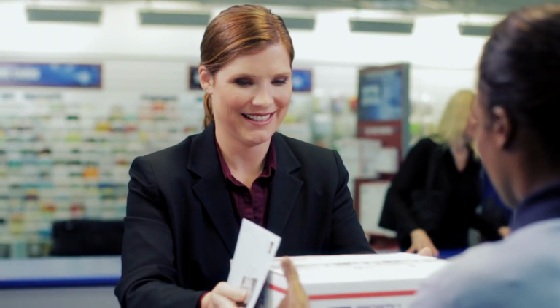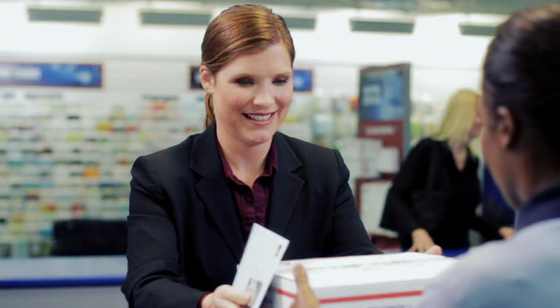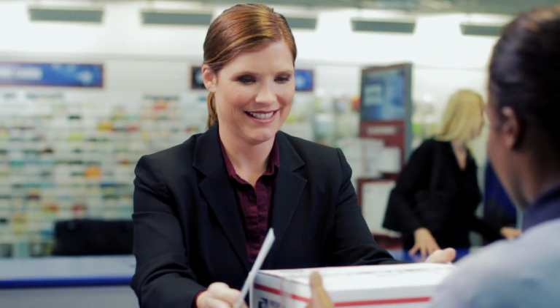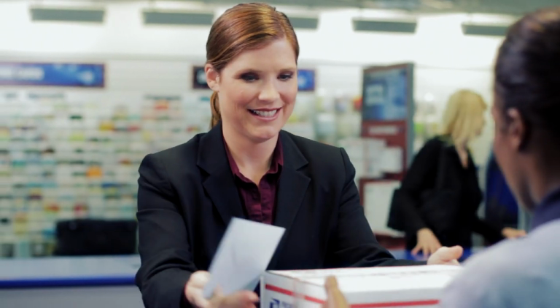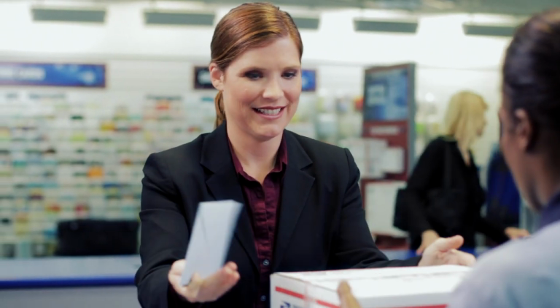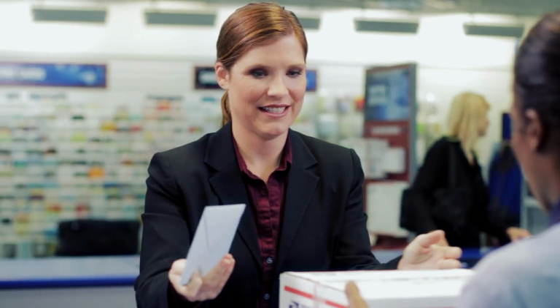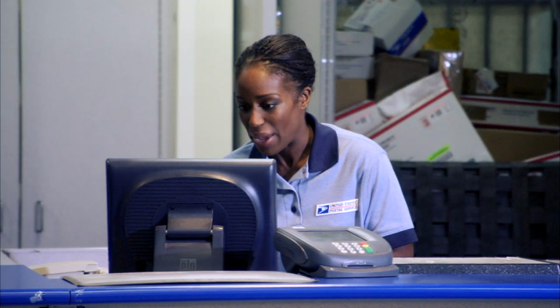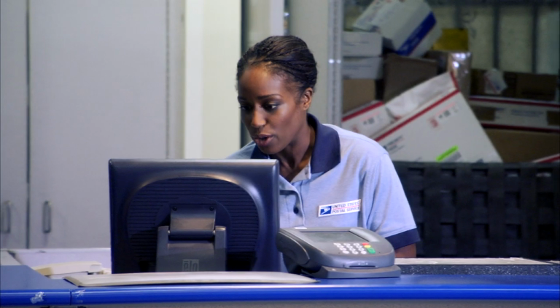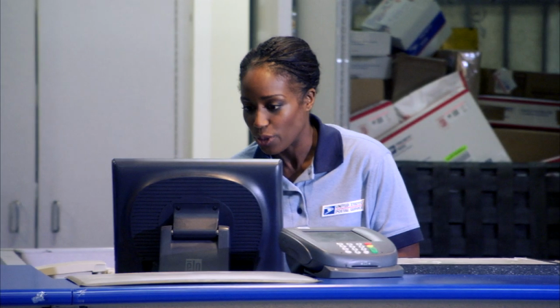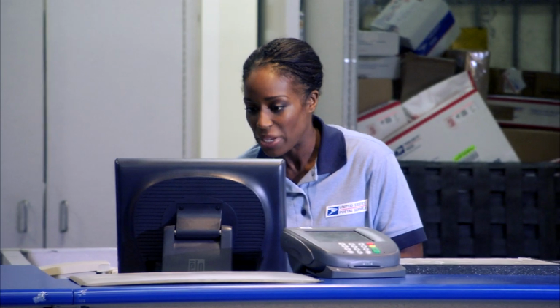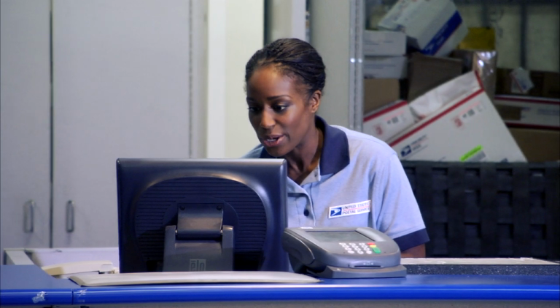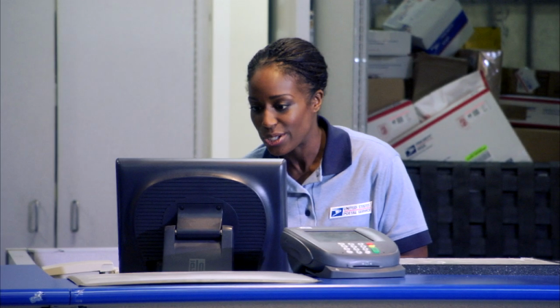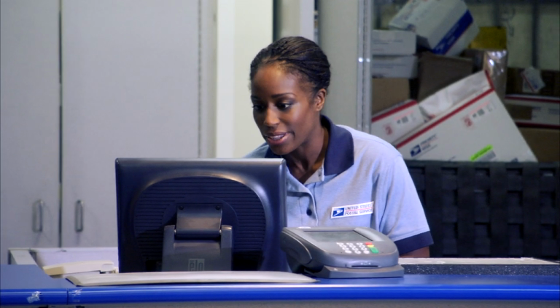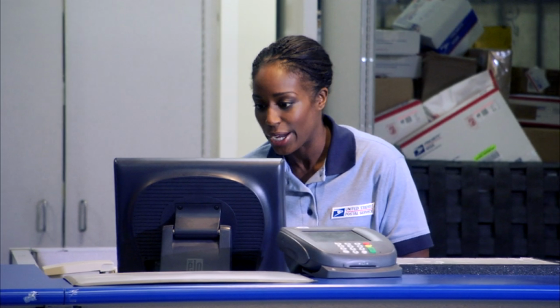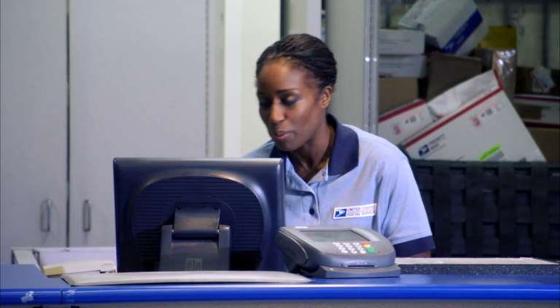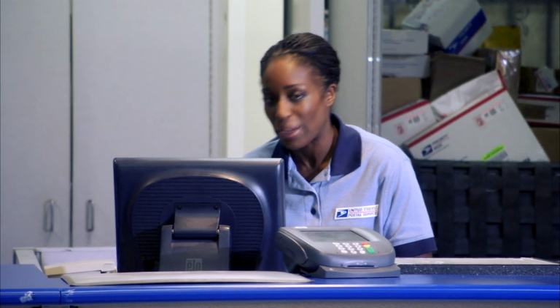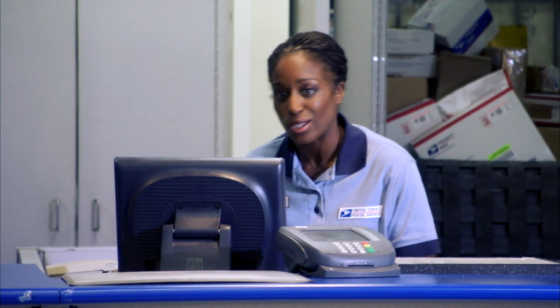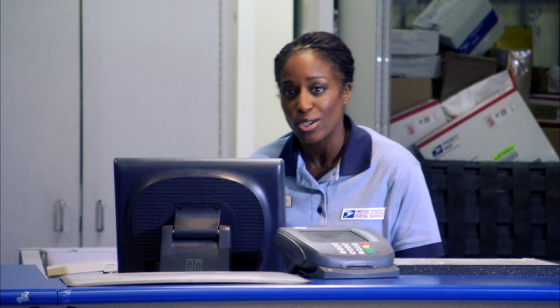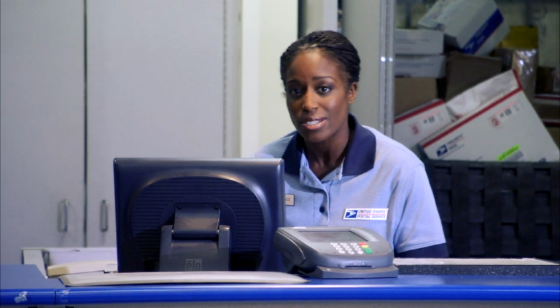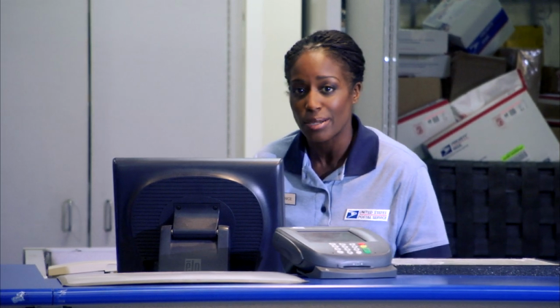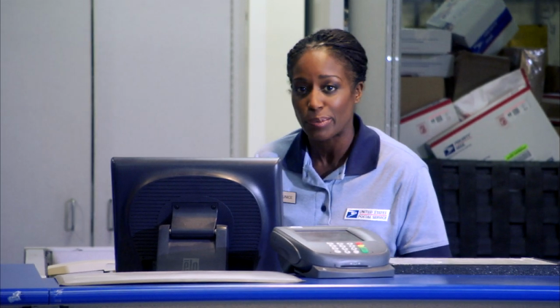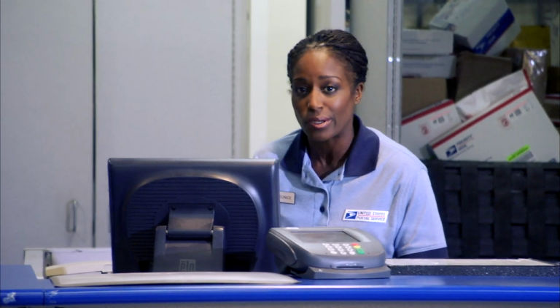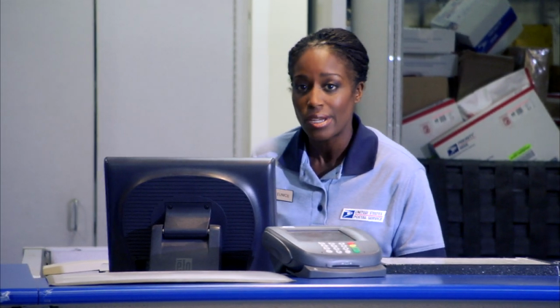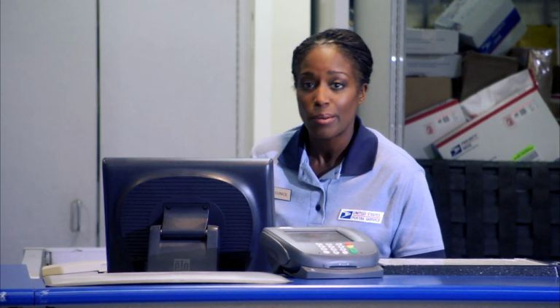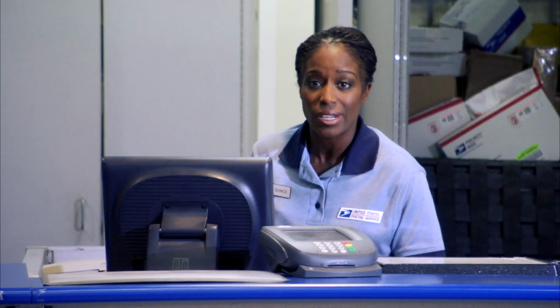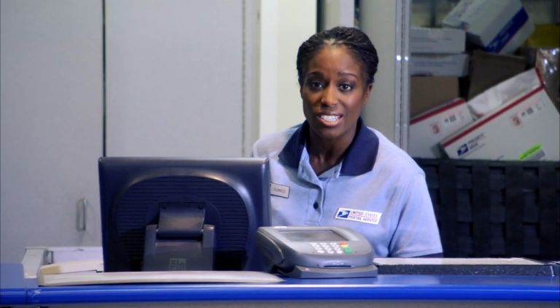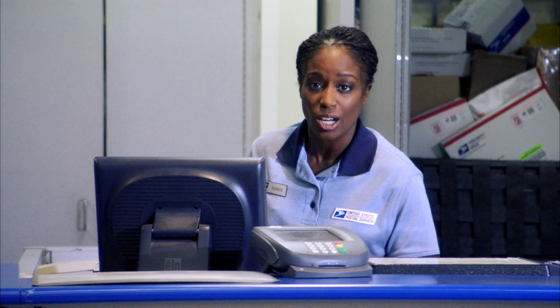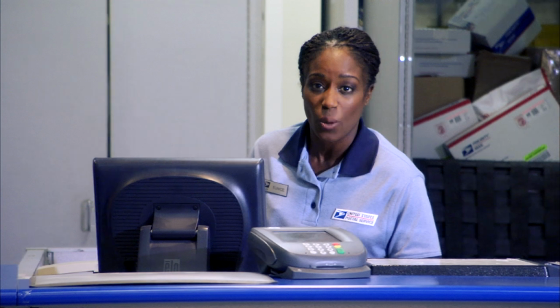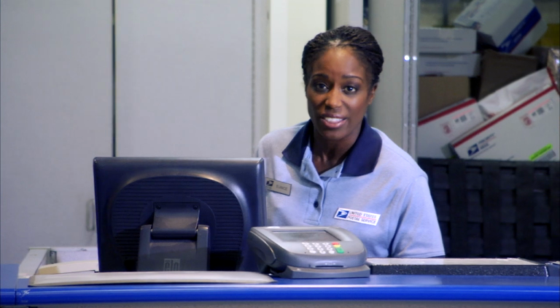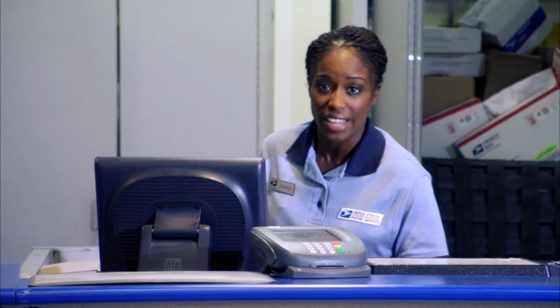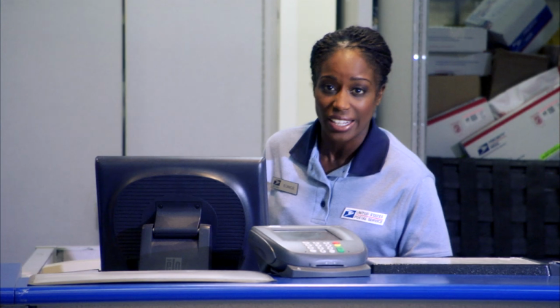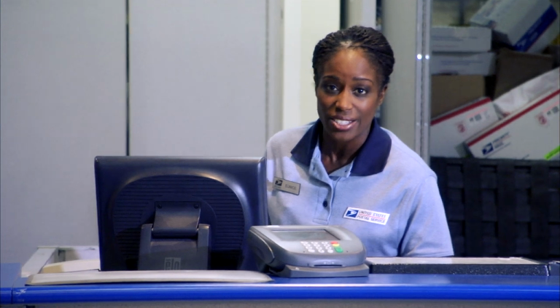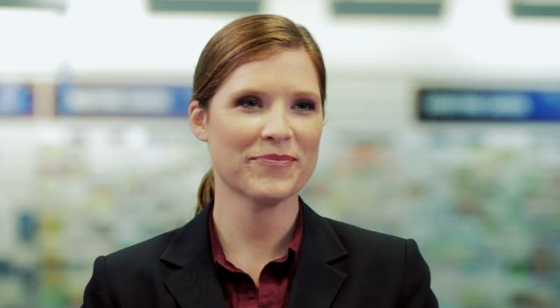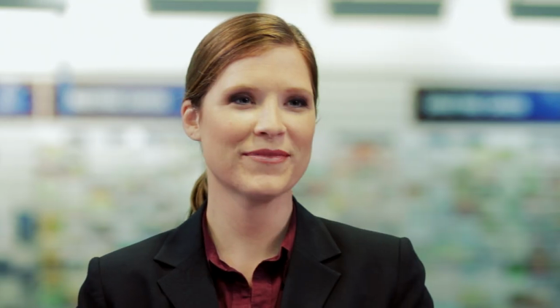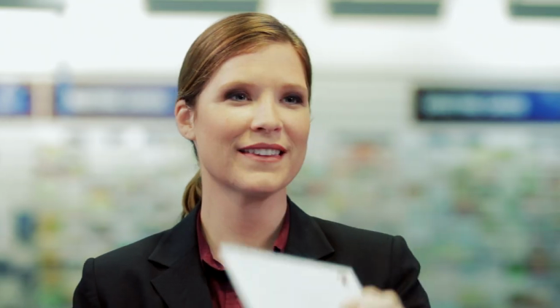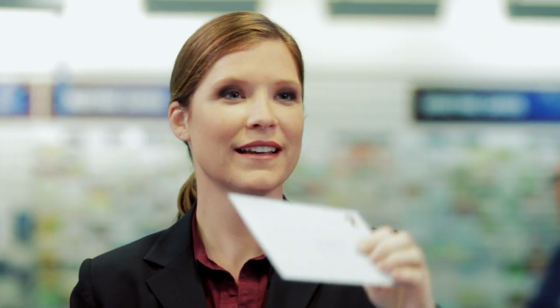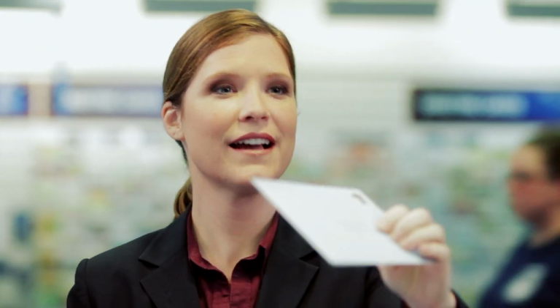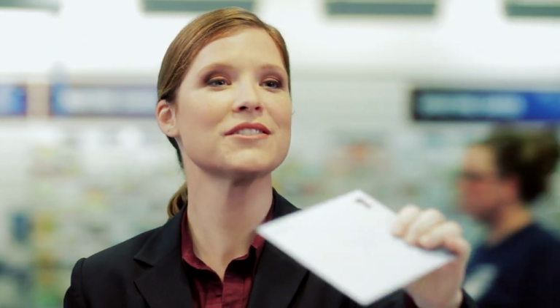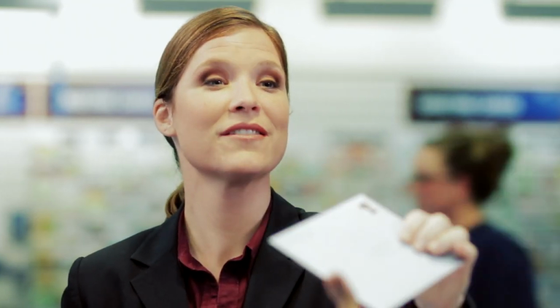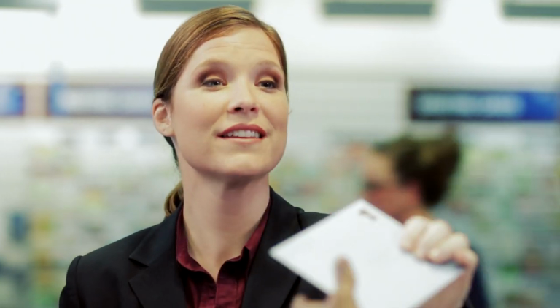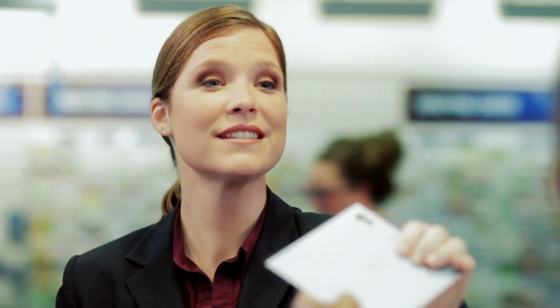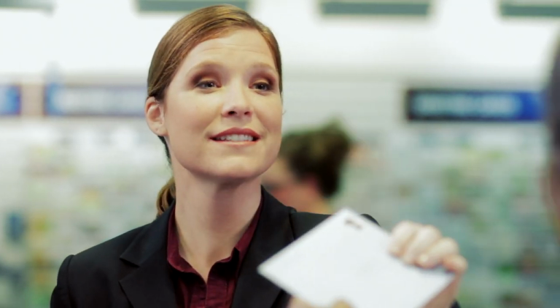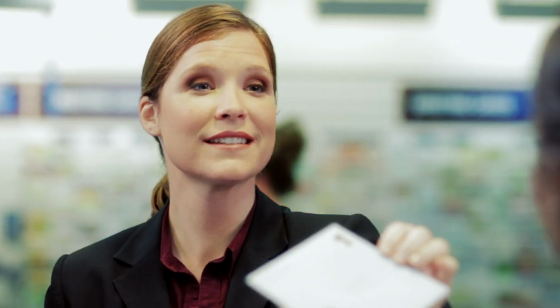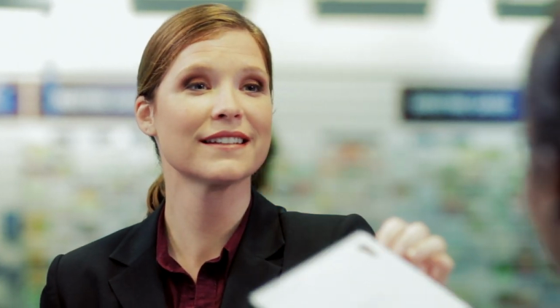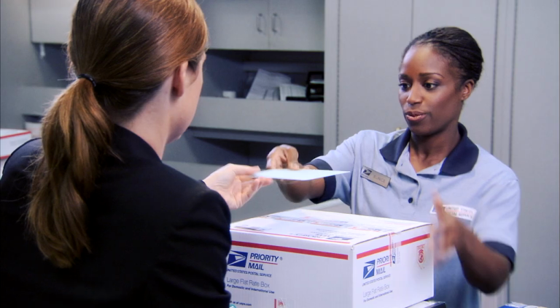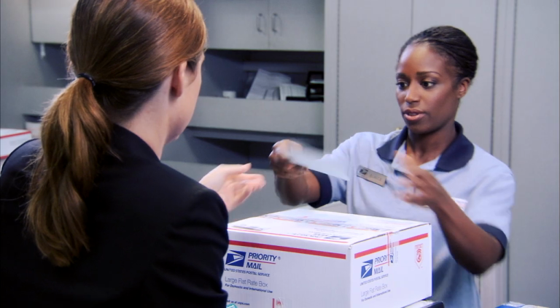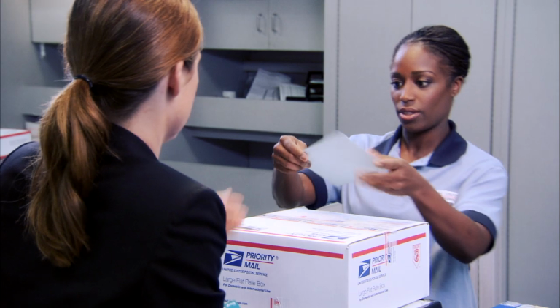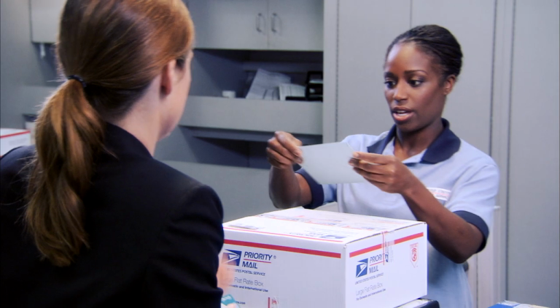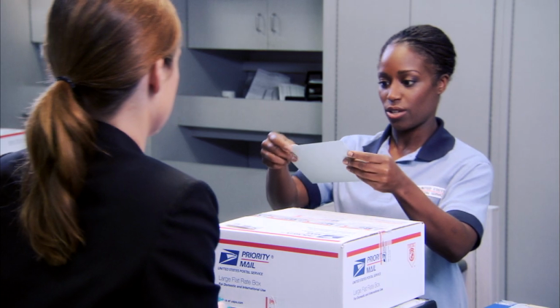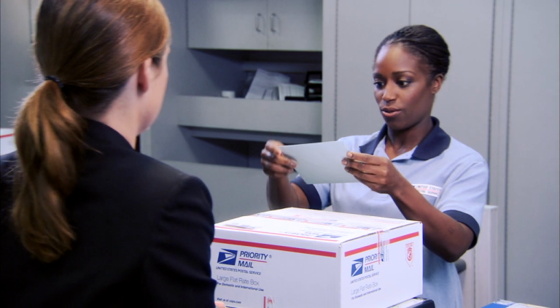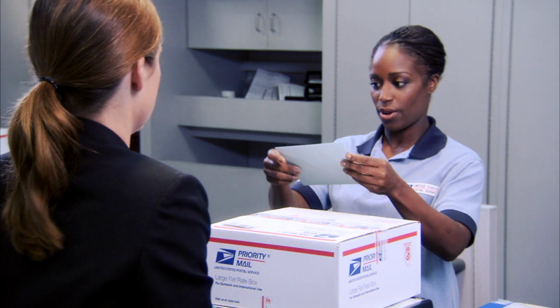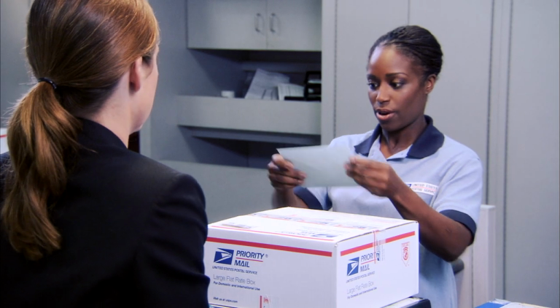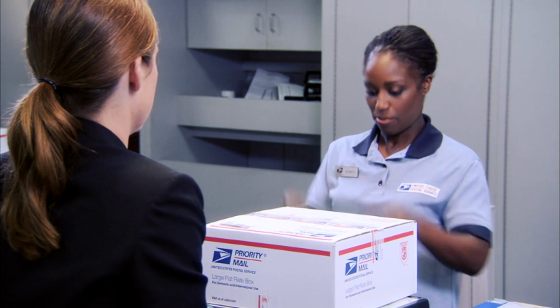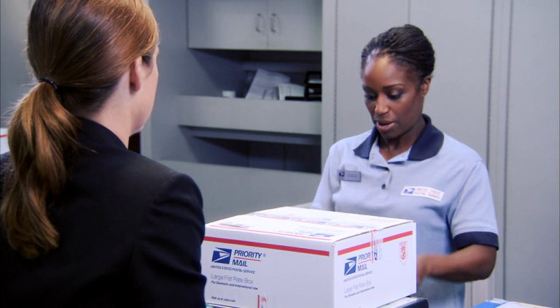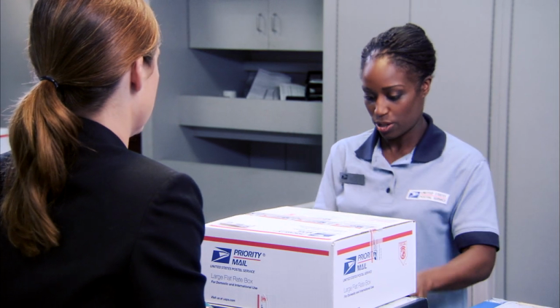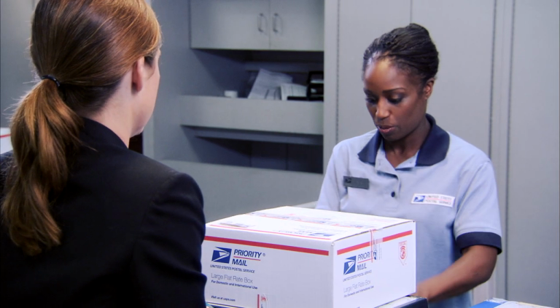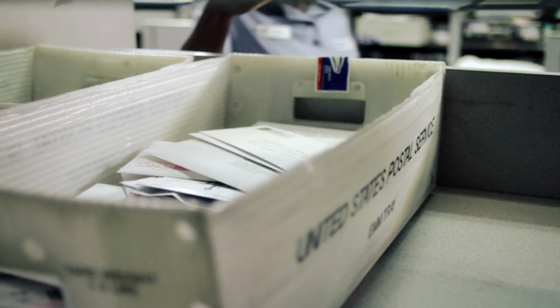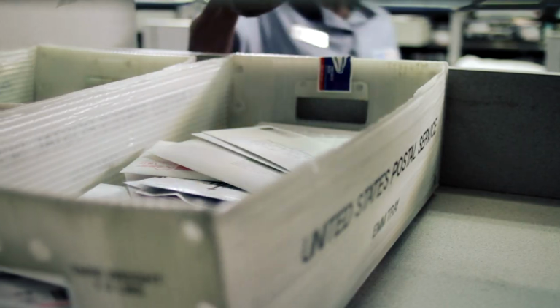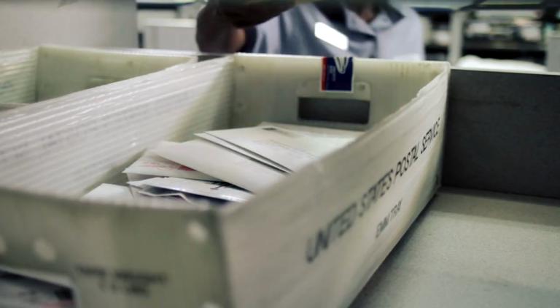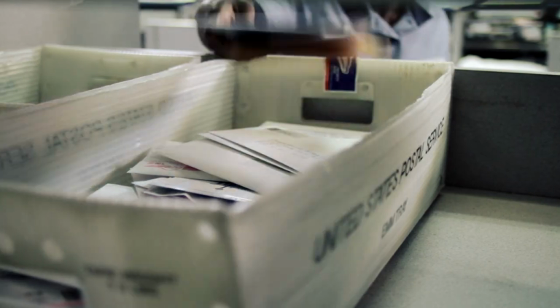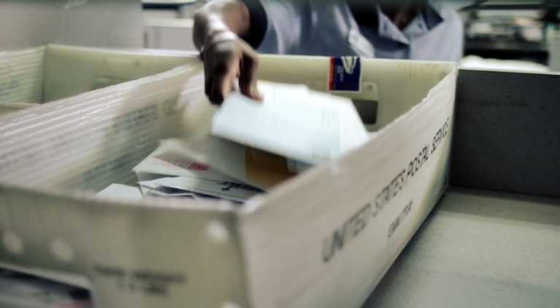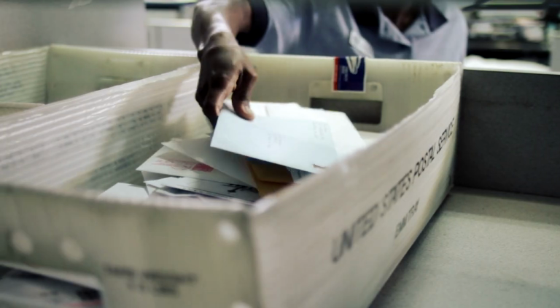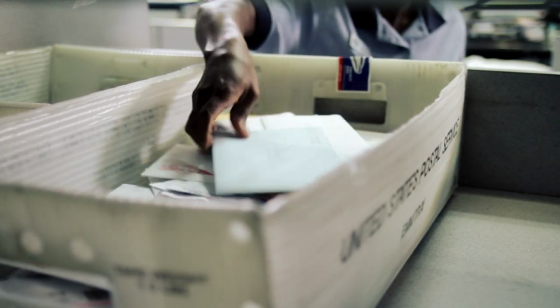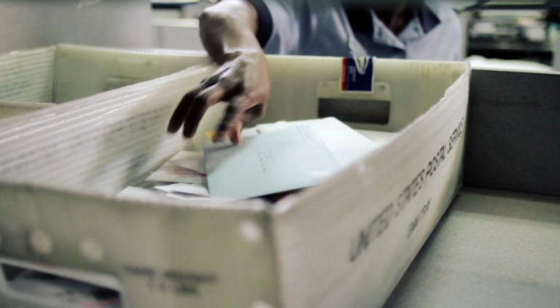Getting the mail from here to there may look simple, but it's not quite that easy. It starts with me placing my customer's mail in the right bin for dispatch.